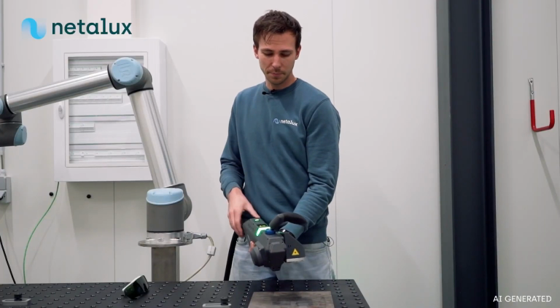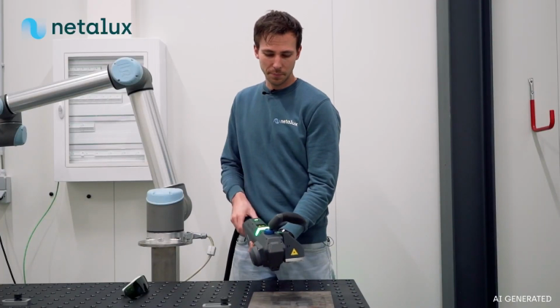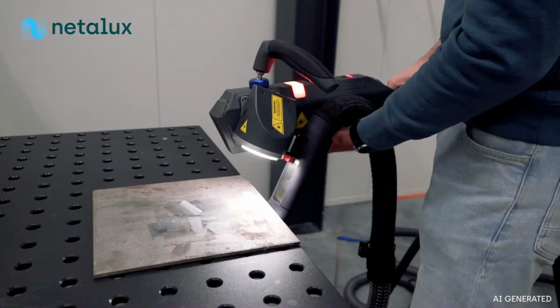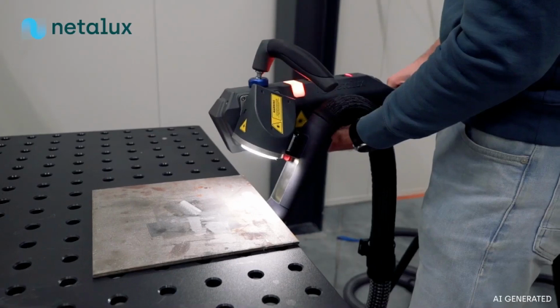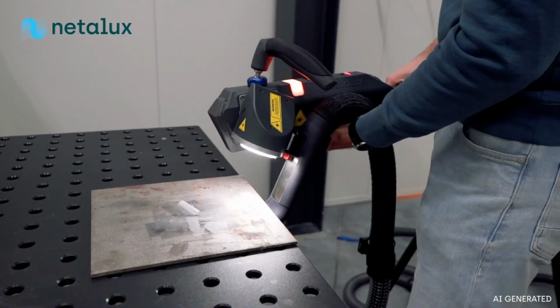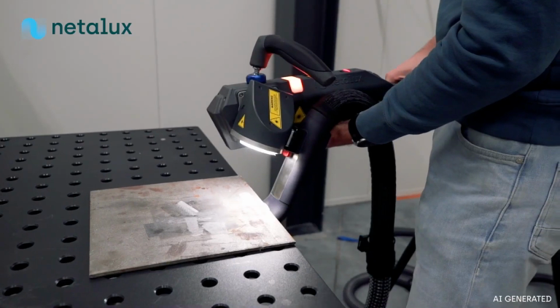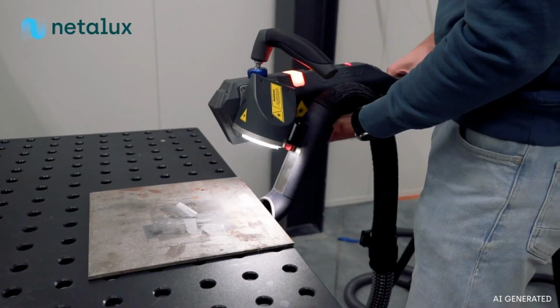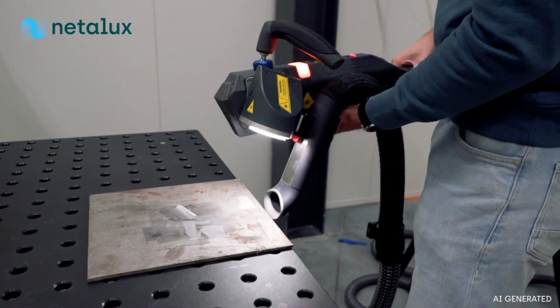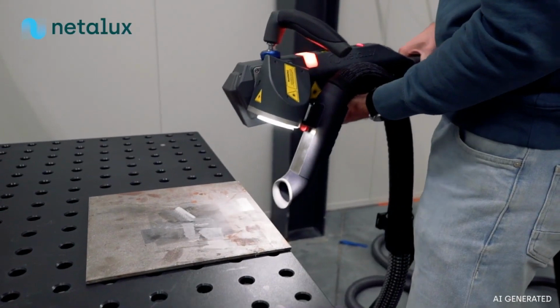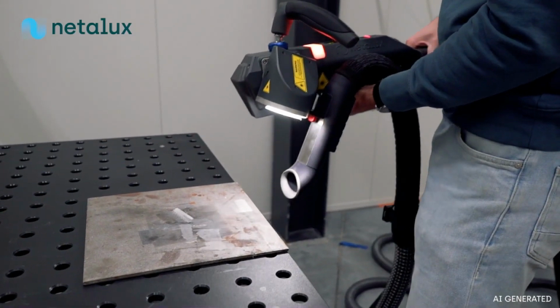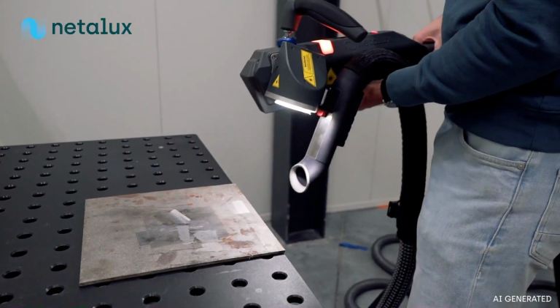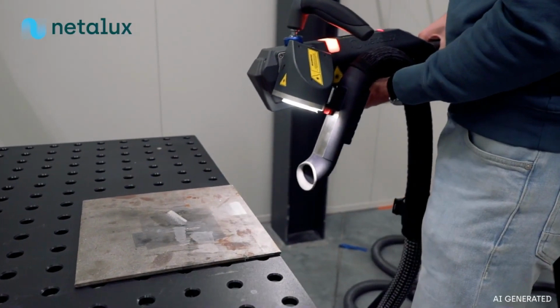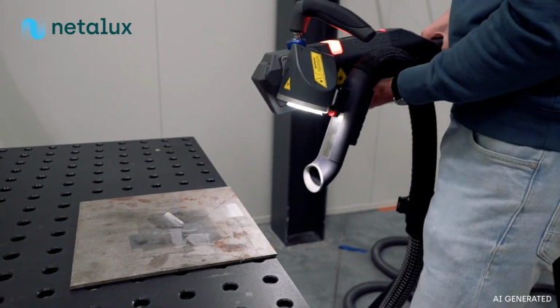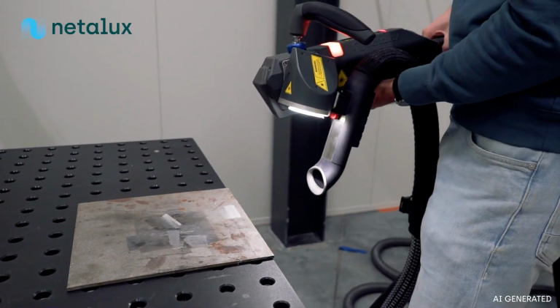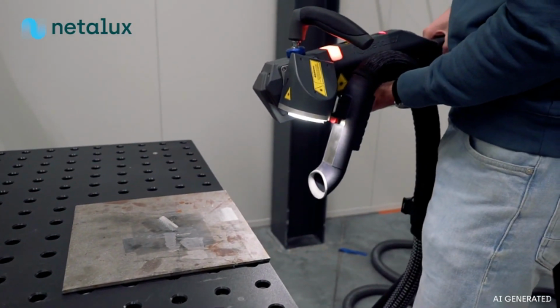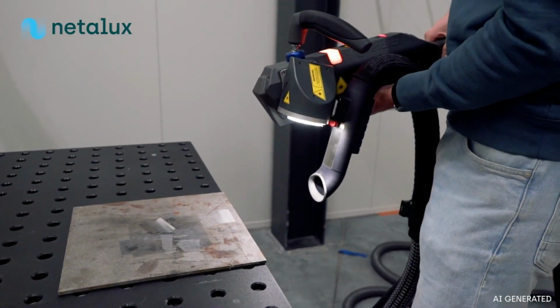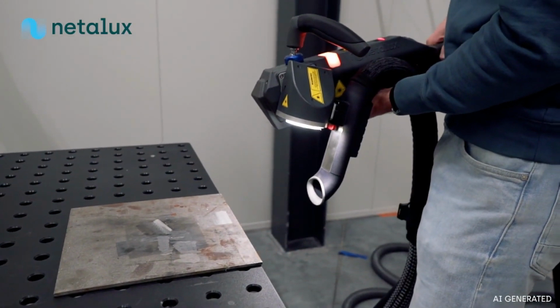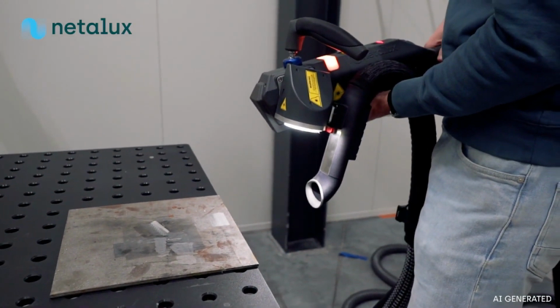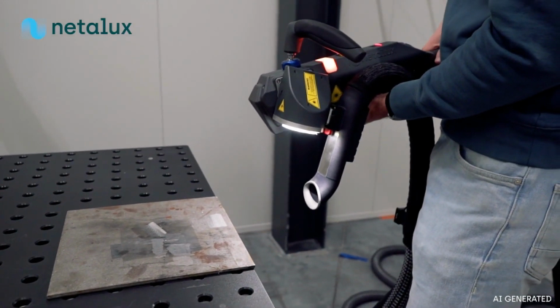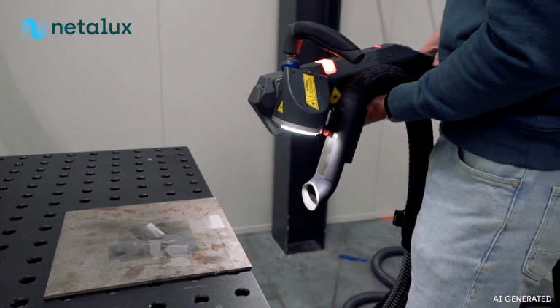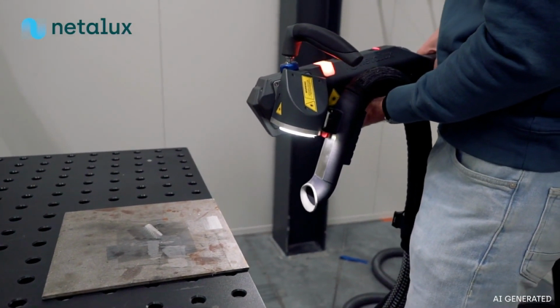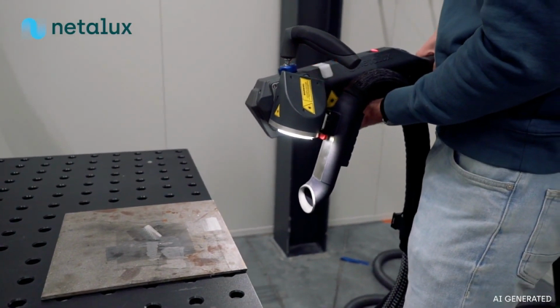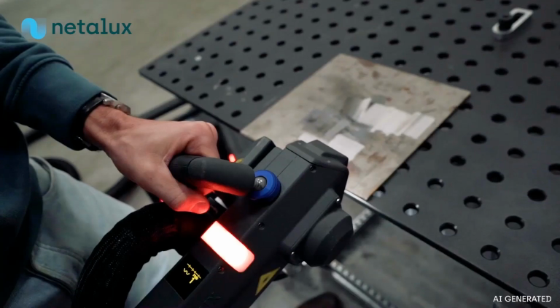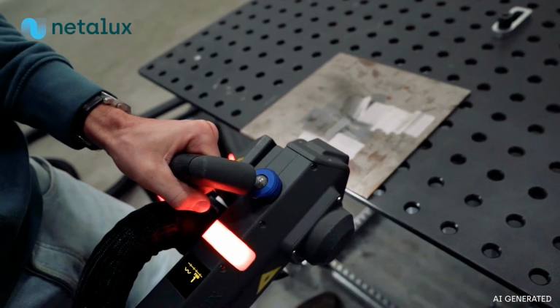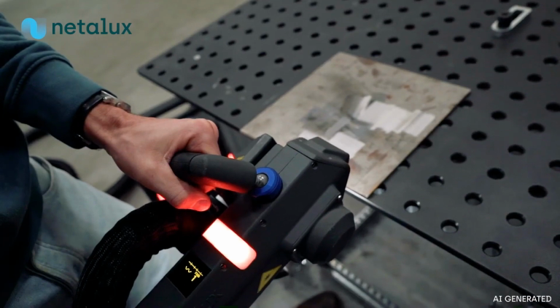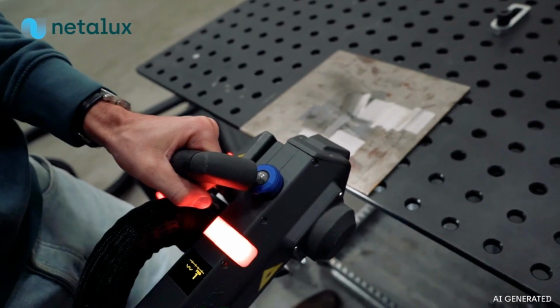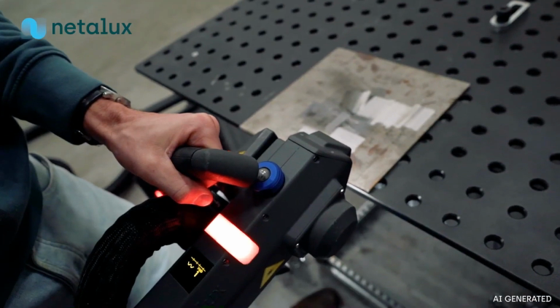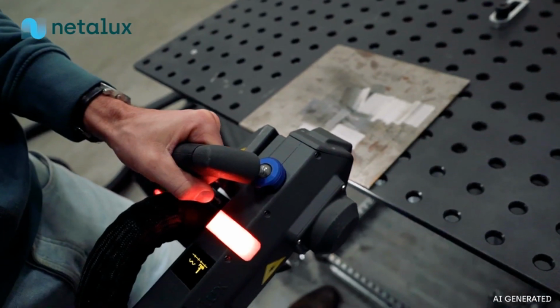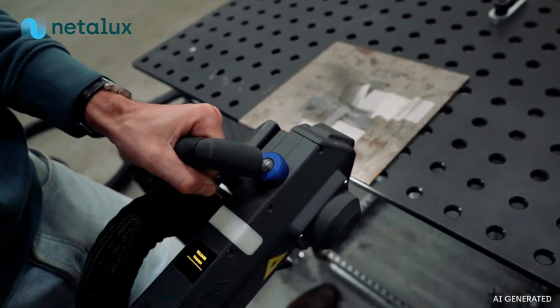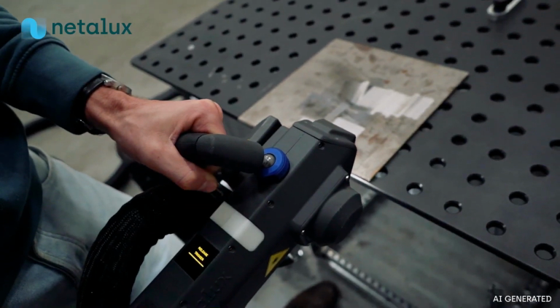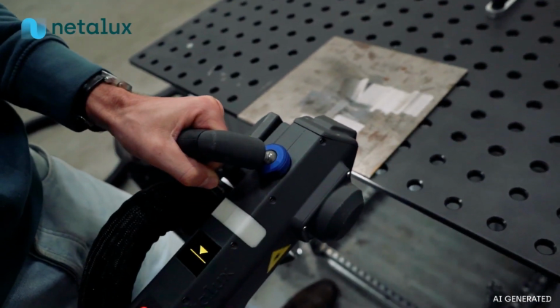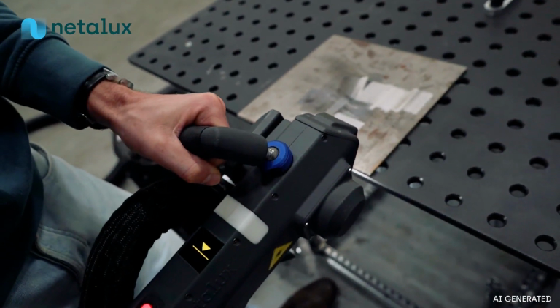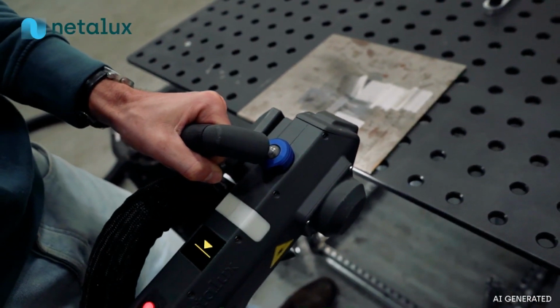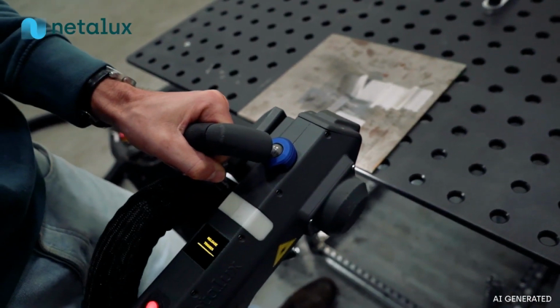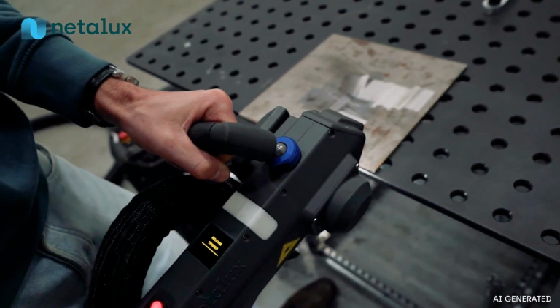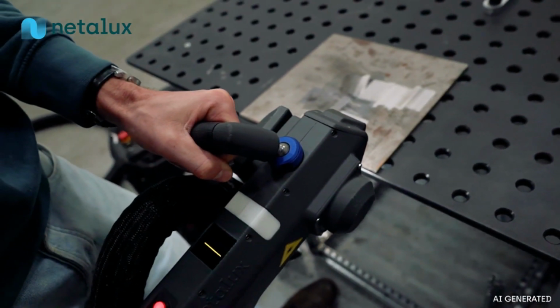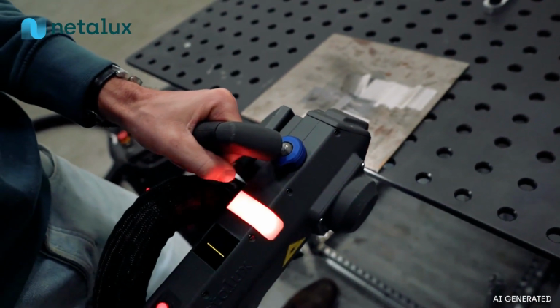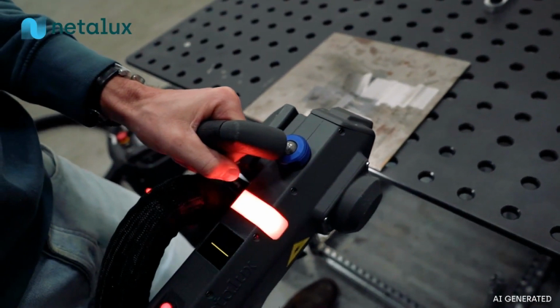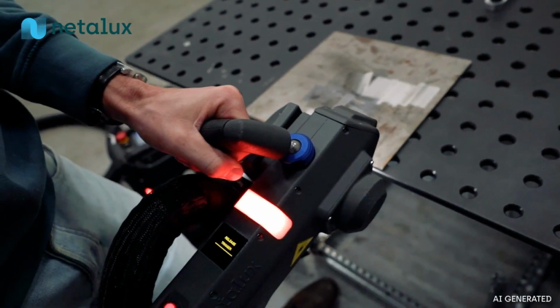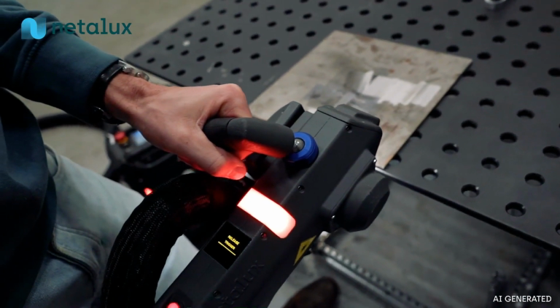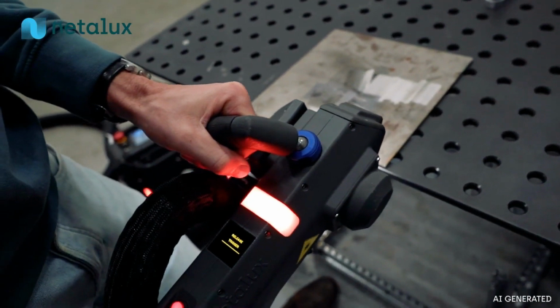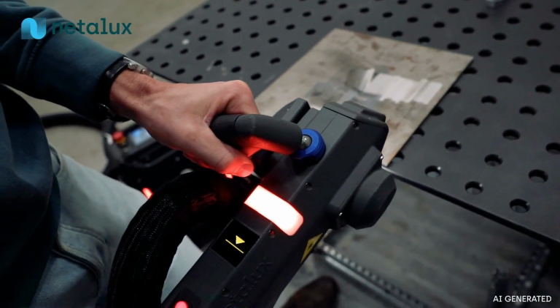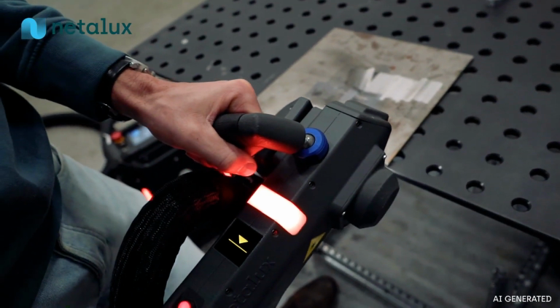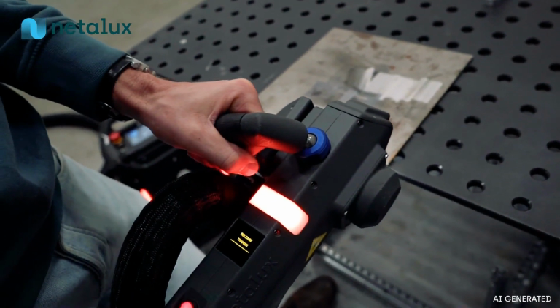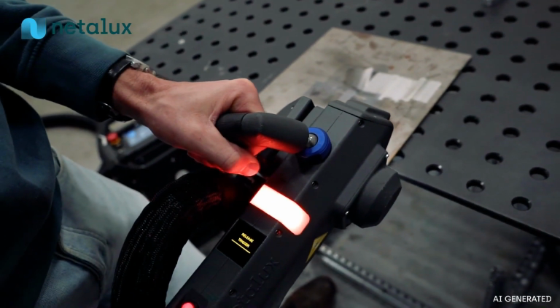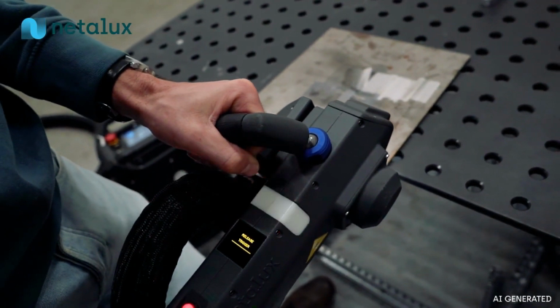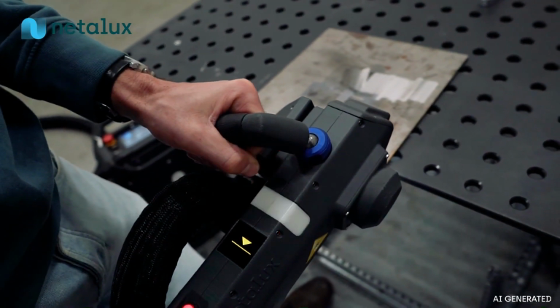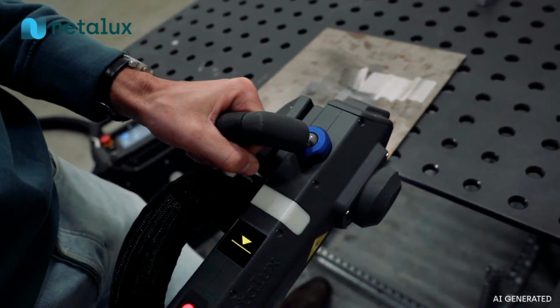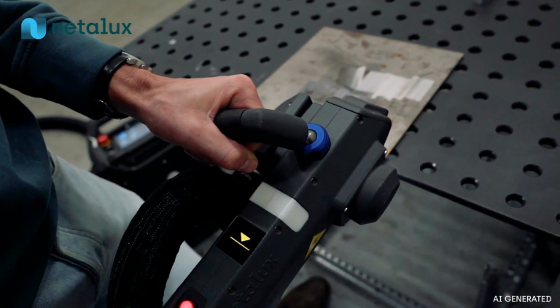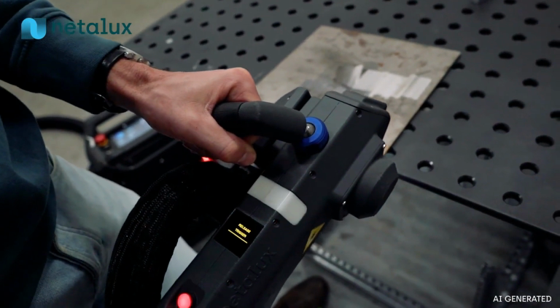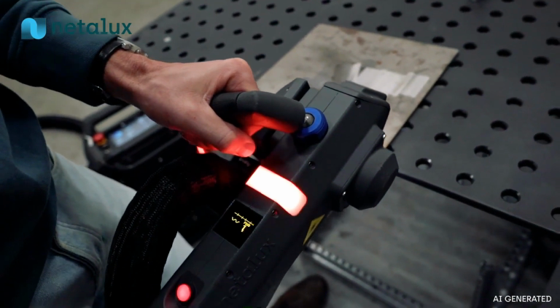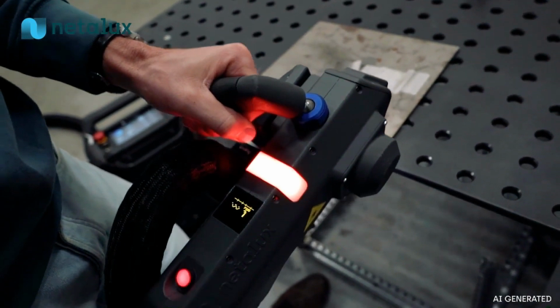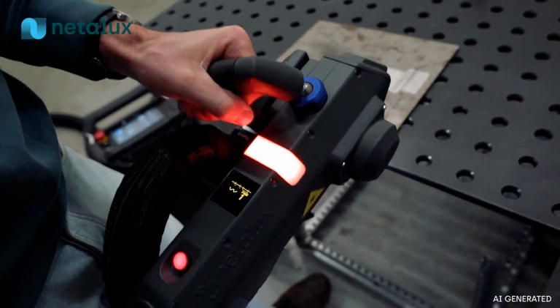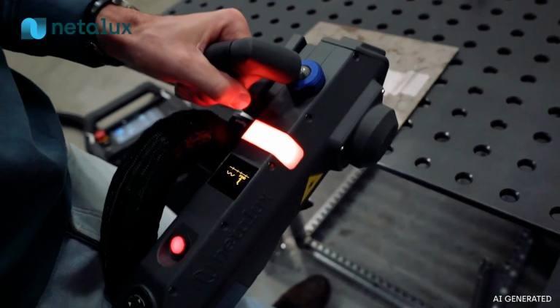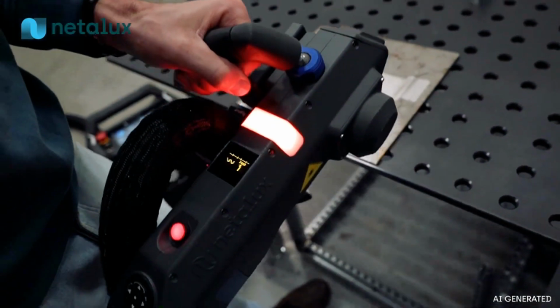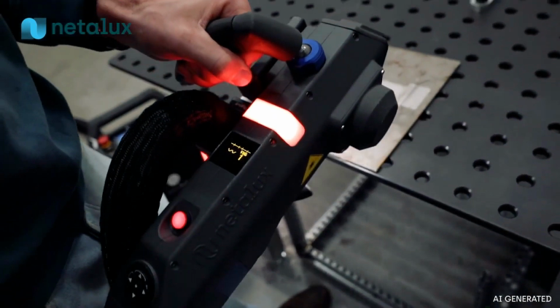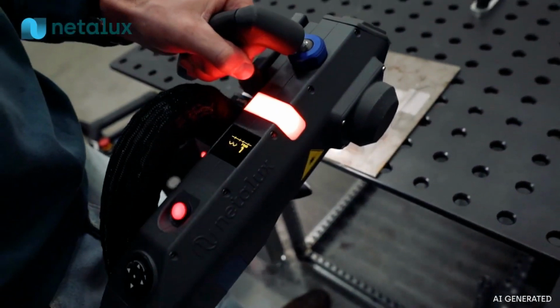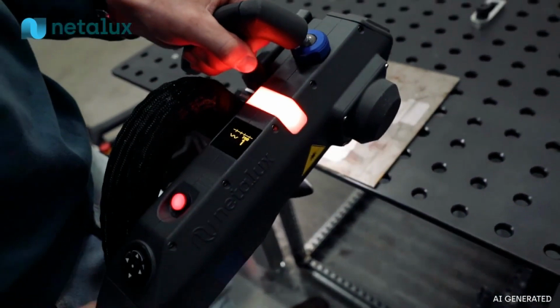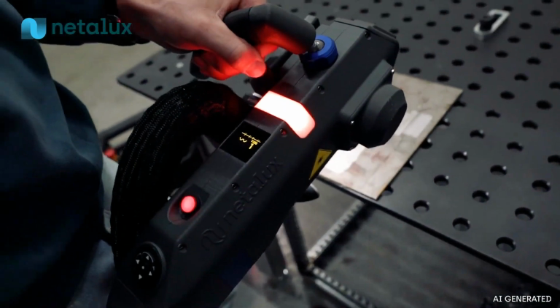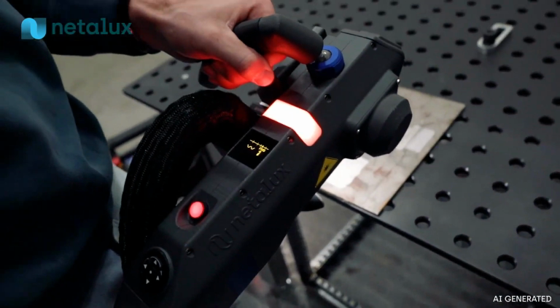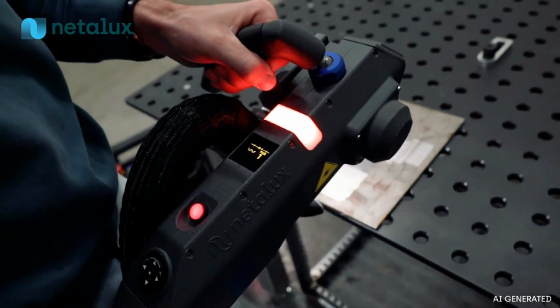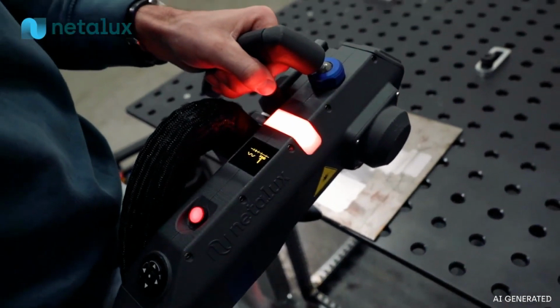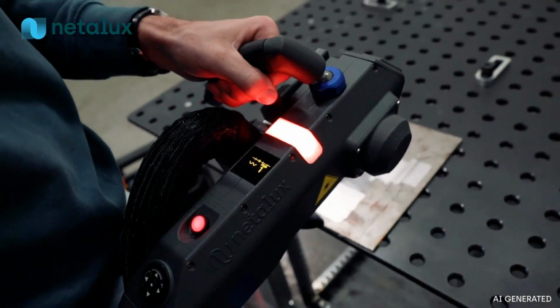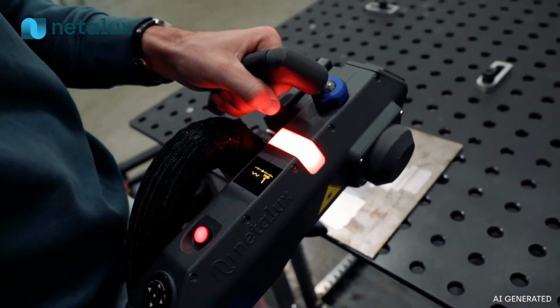If the user goes too far from the object, or if nothing is detected, the laser beam will also be blocked to prevent any dangerous situations.